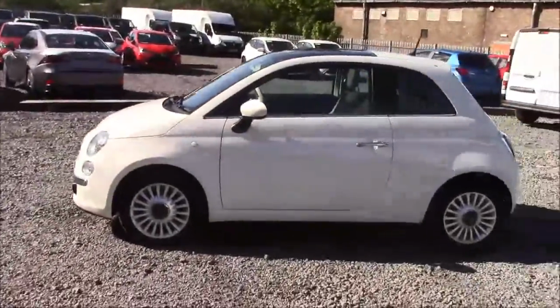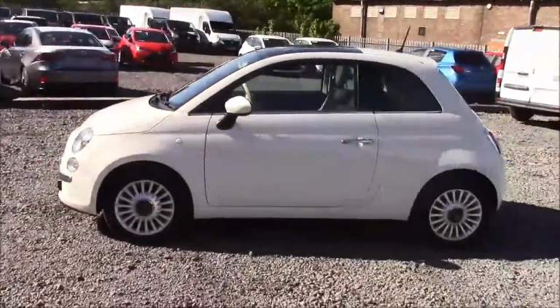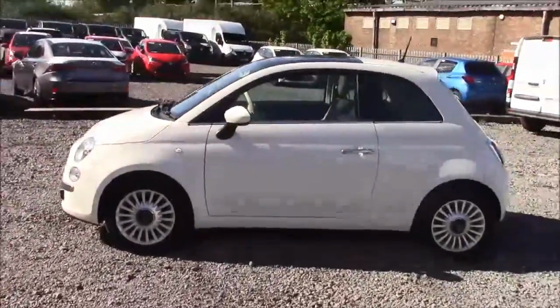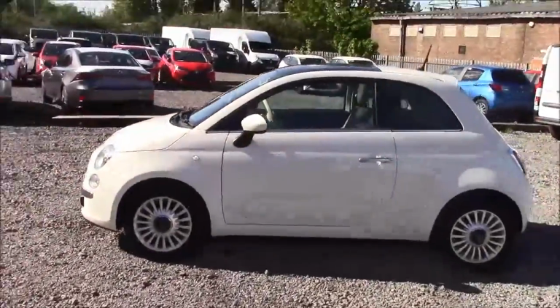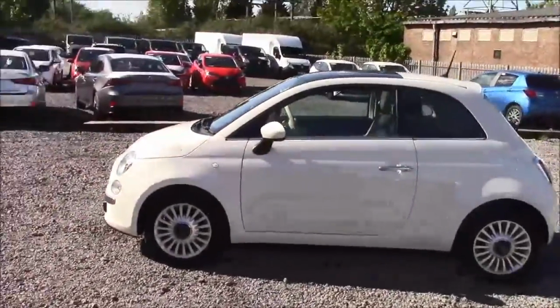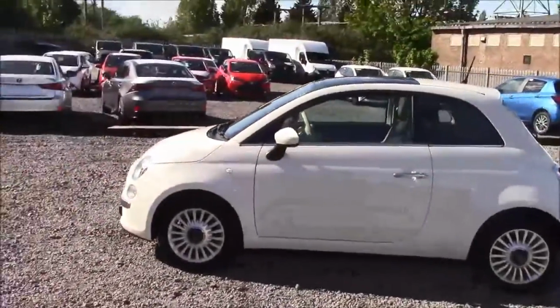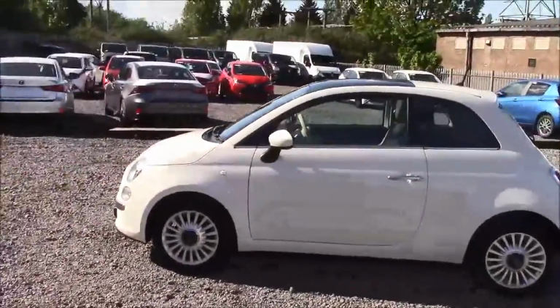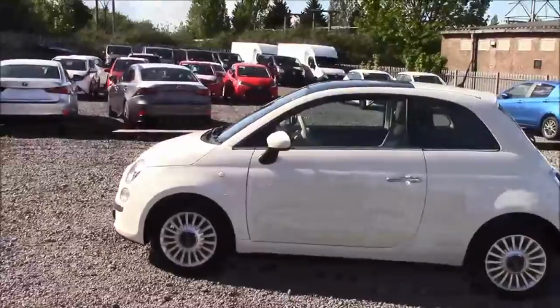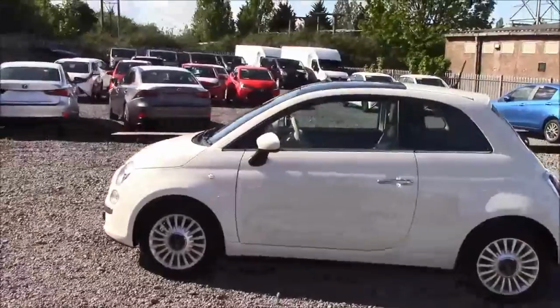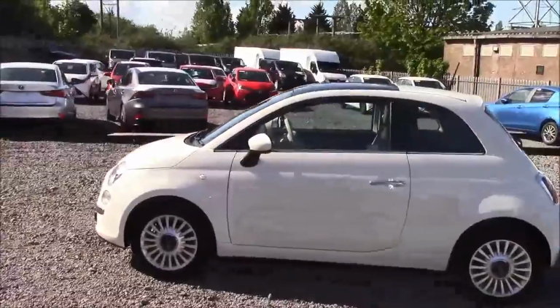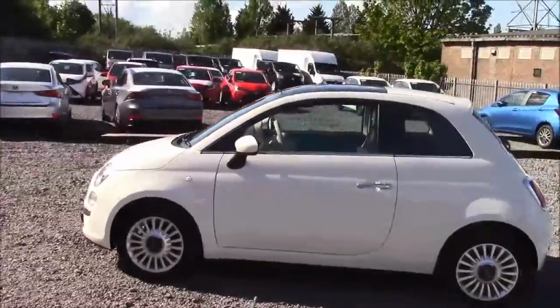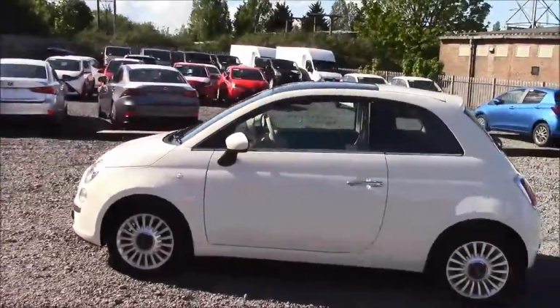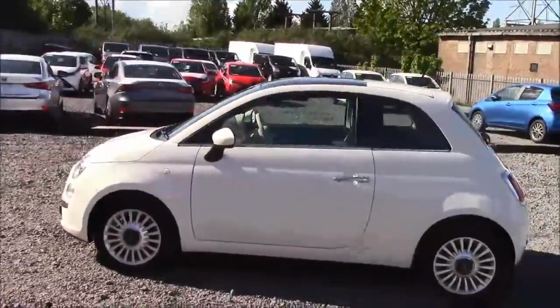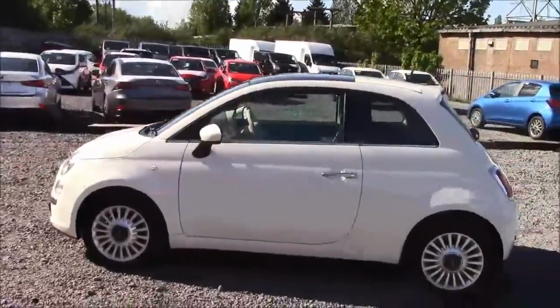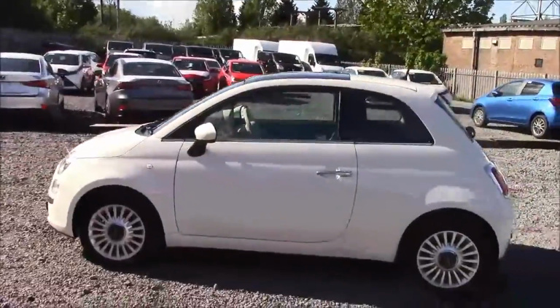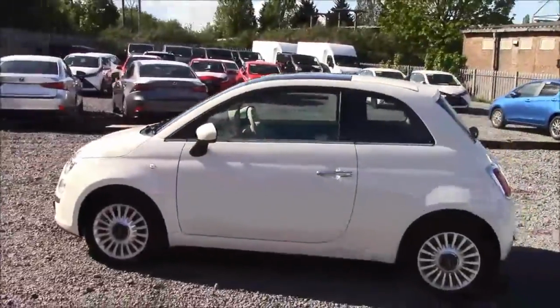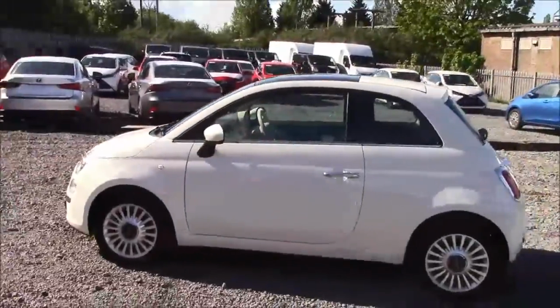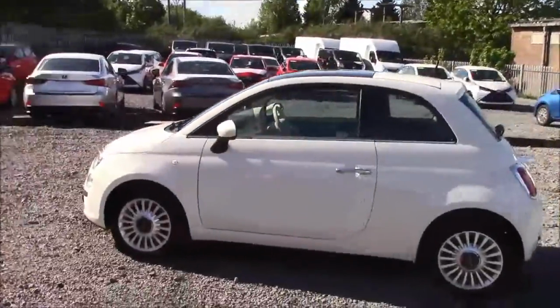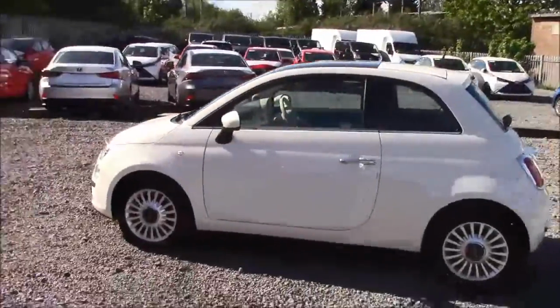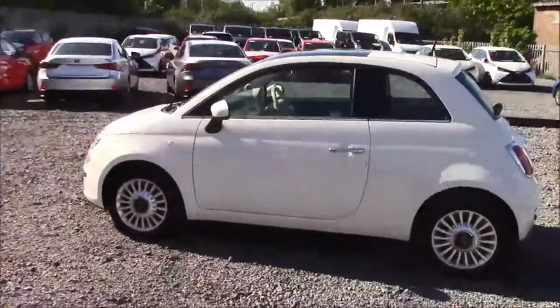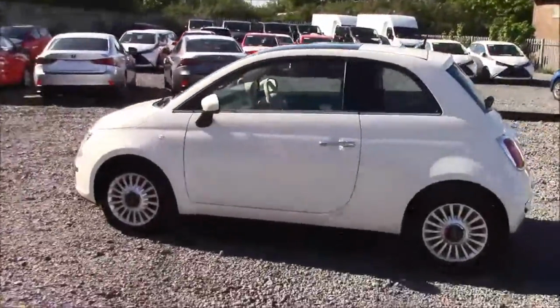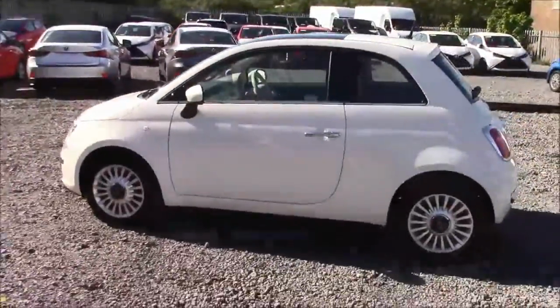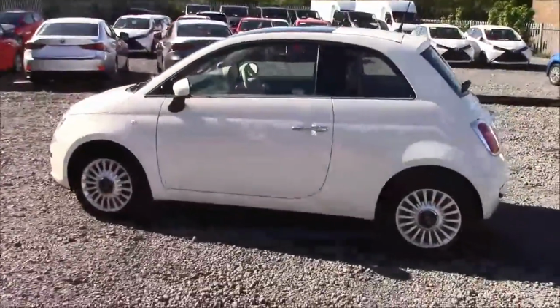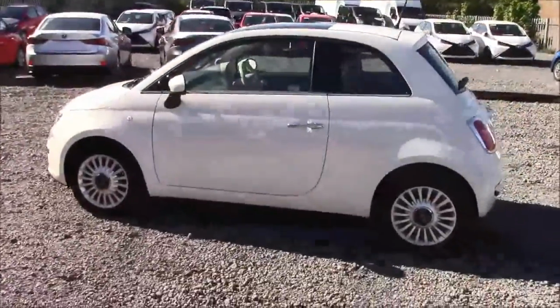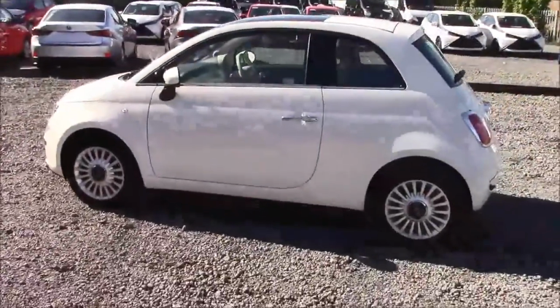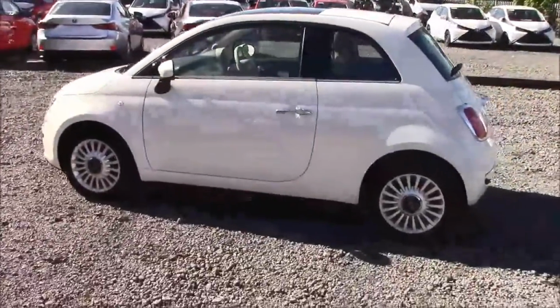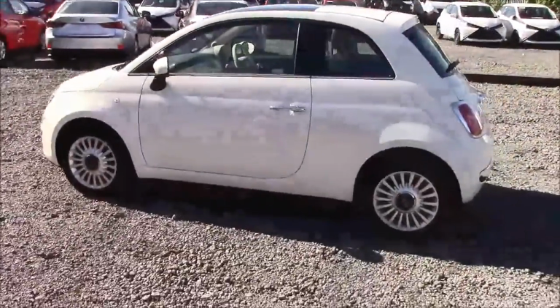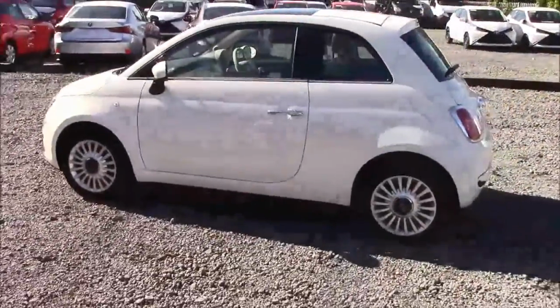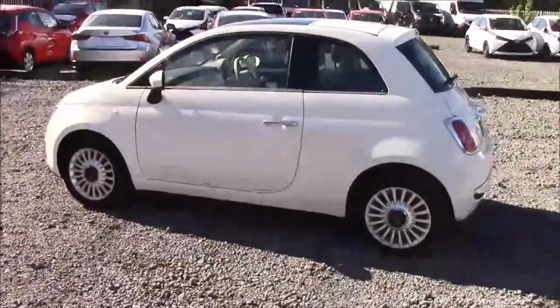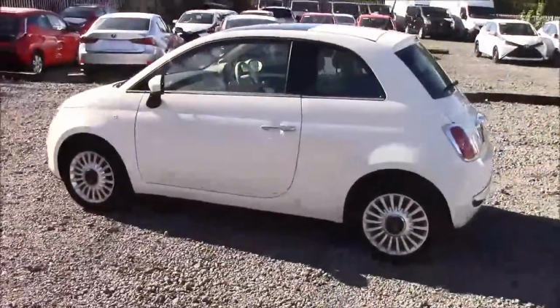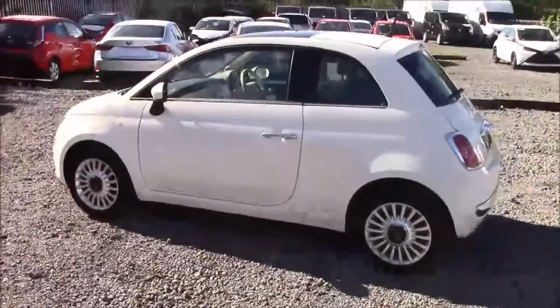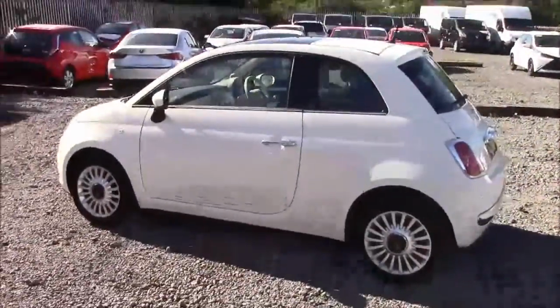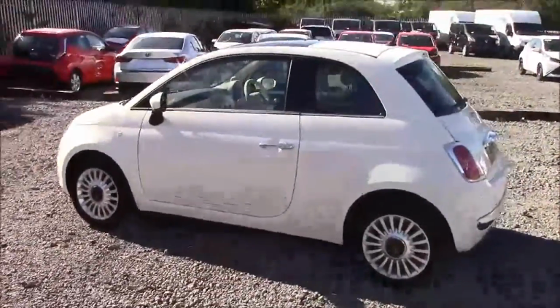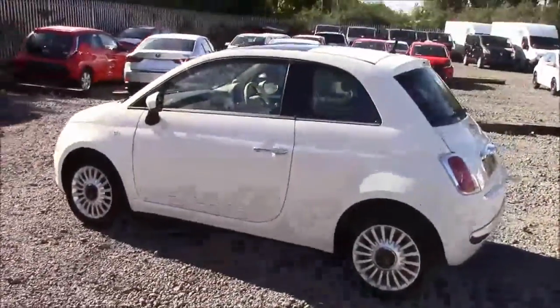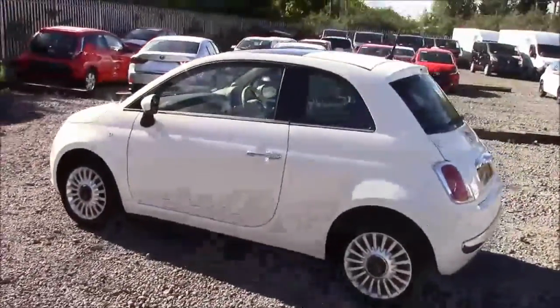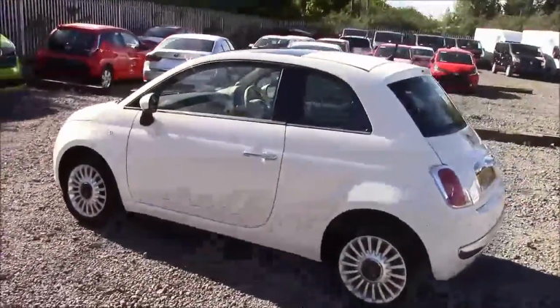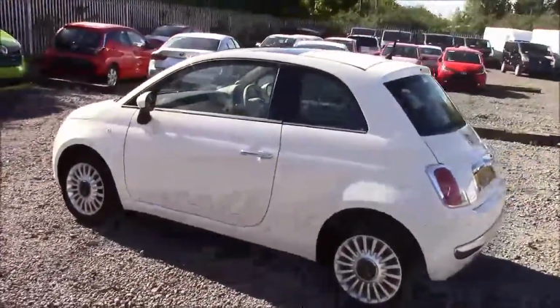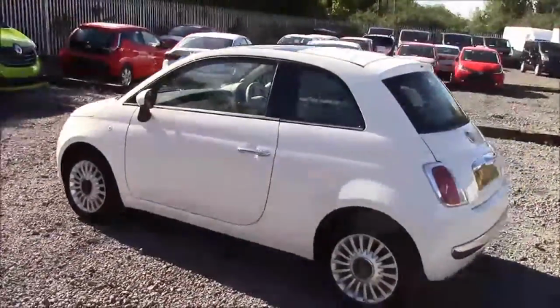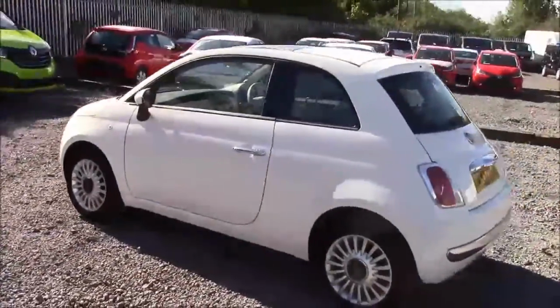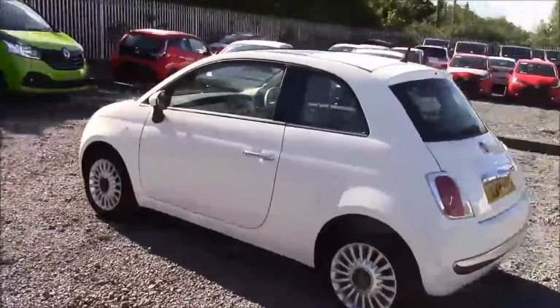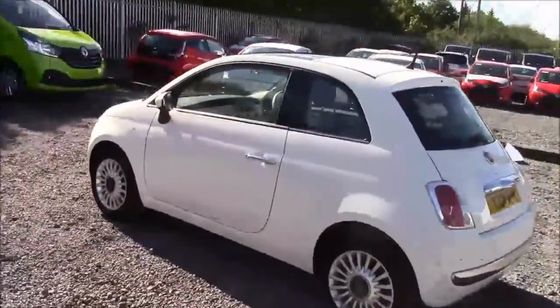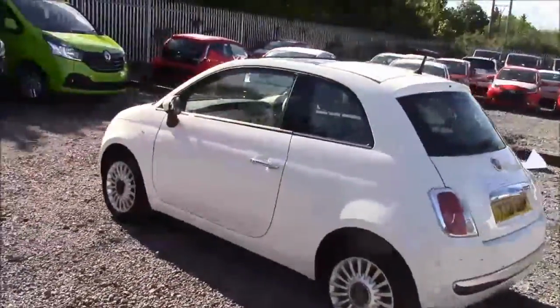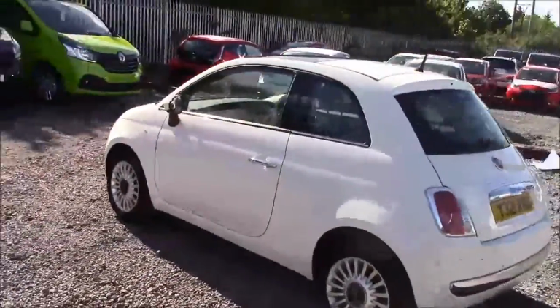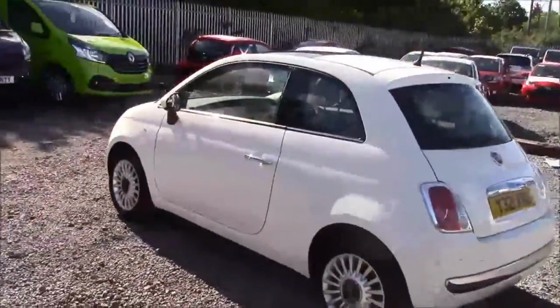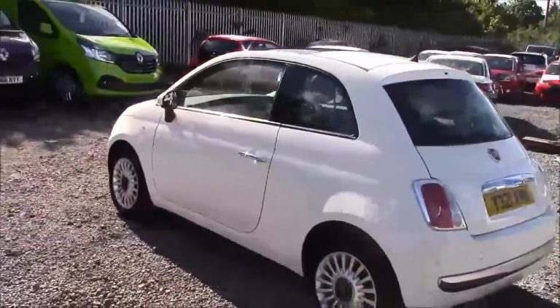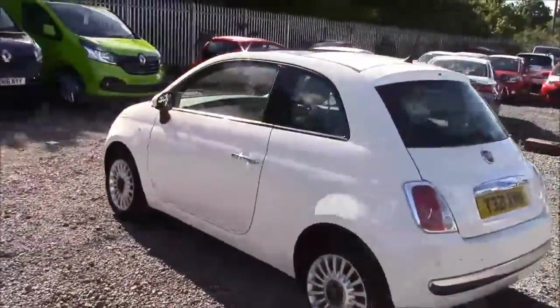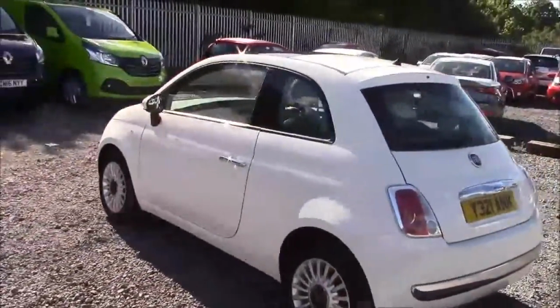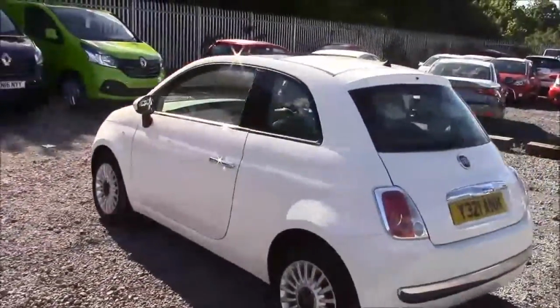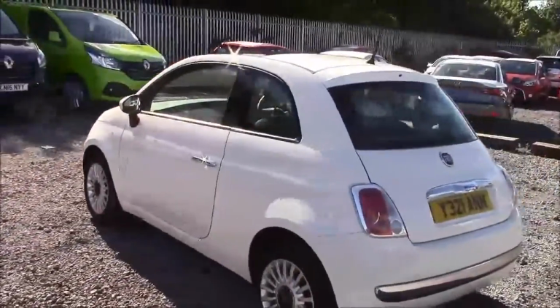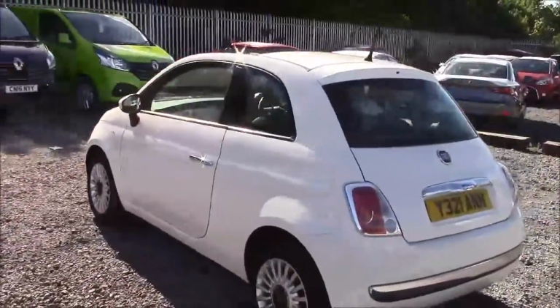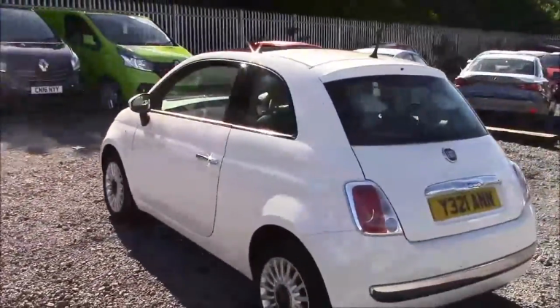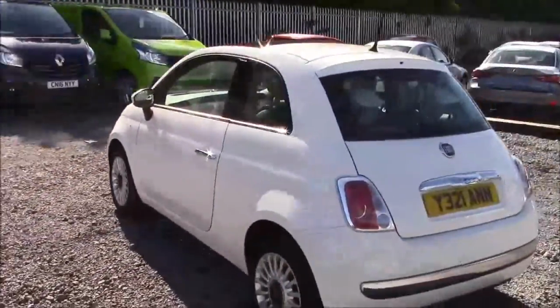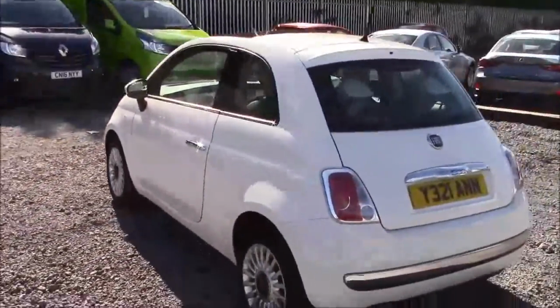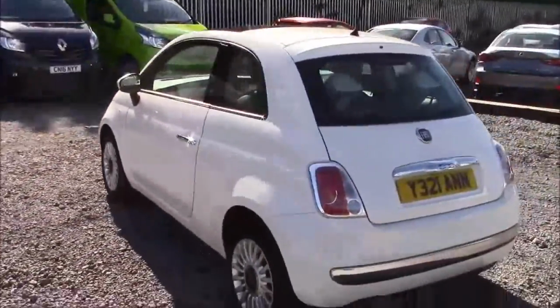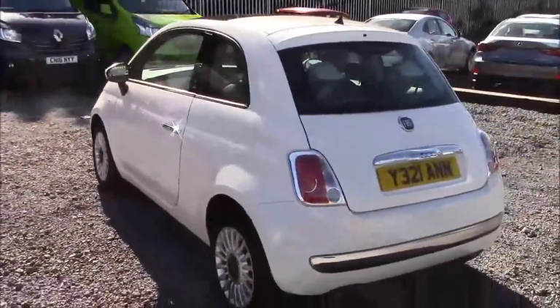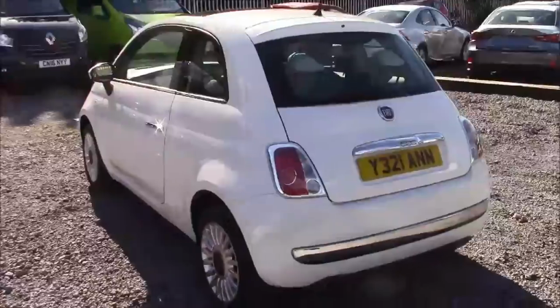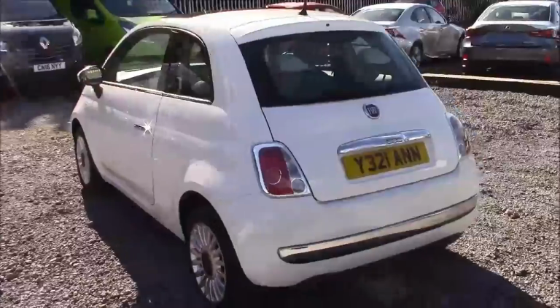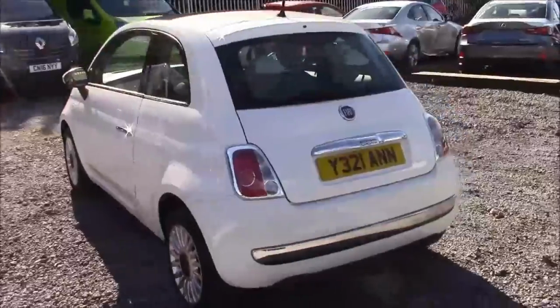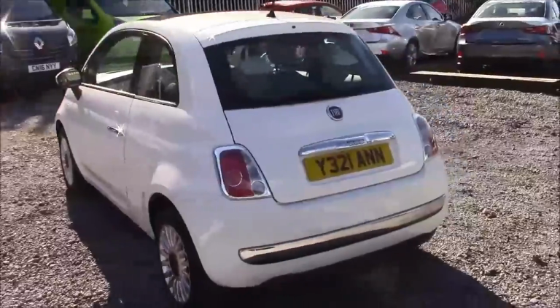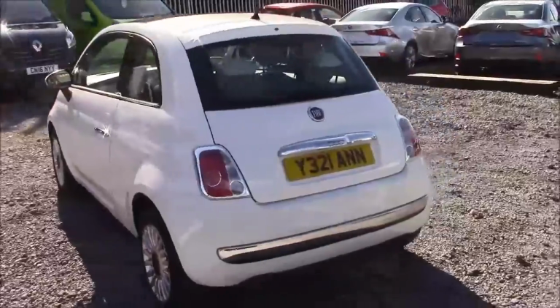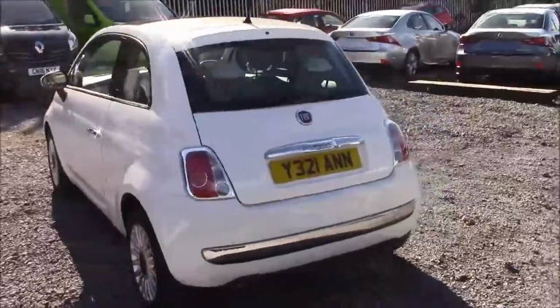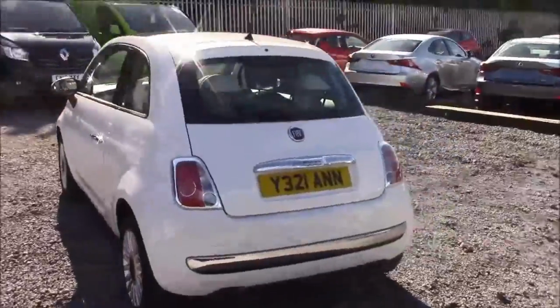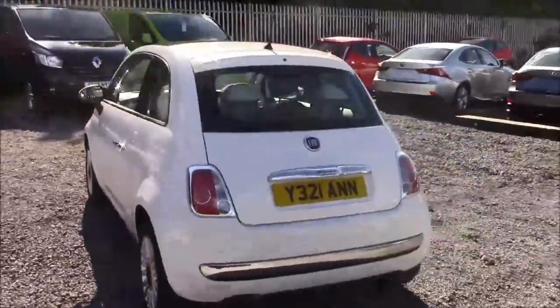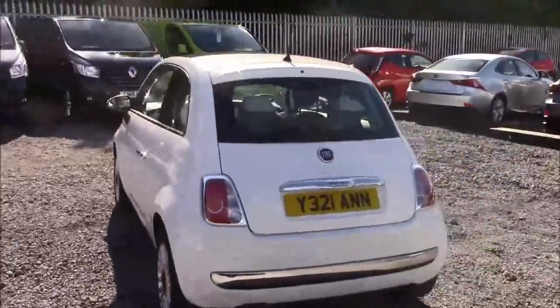As we walk around the vehicle, you'll notice this car comes with a panoramic roof, alloy wheels, same-colour body bumpers, and is also fitted with a heated rear windshield.